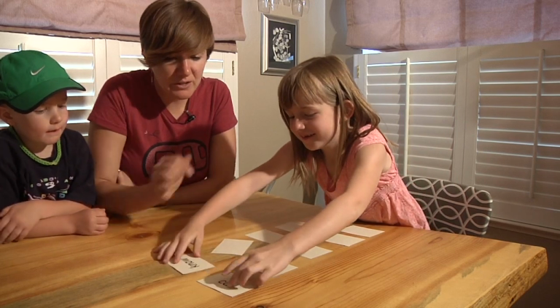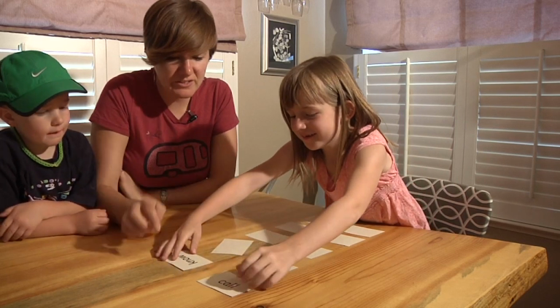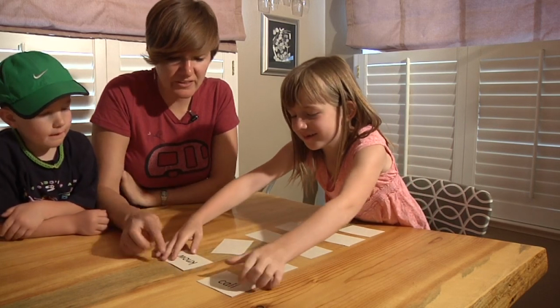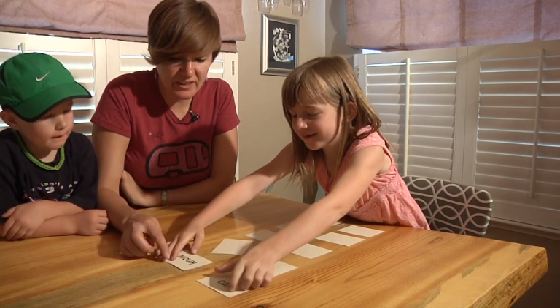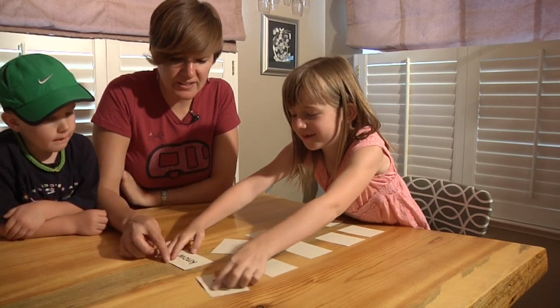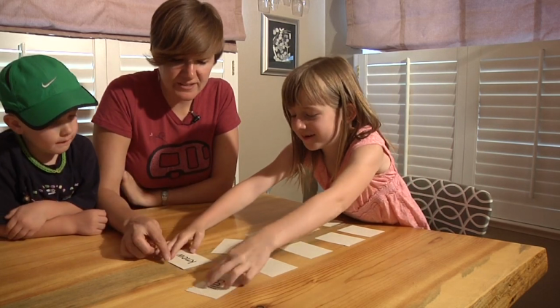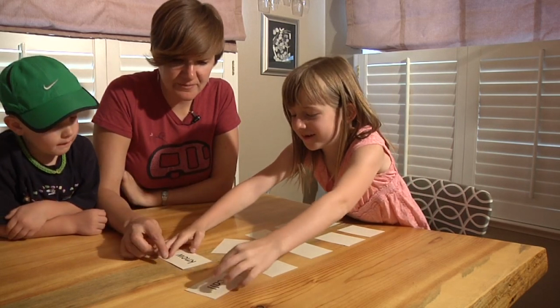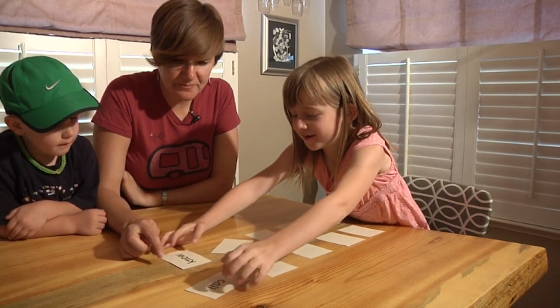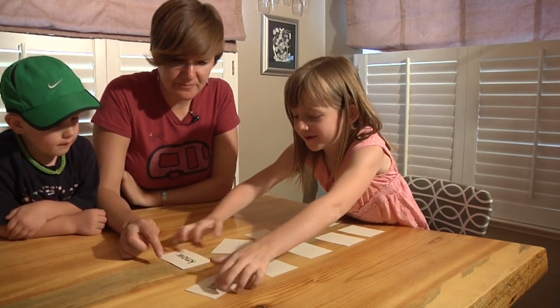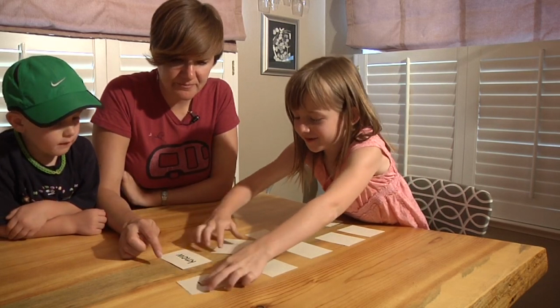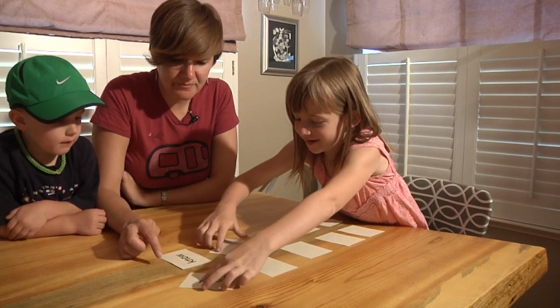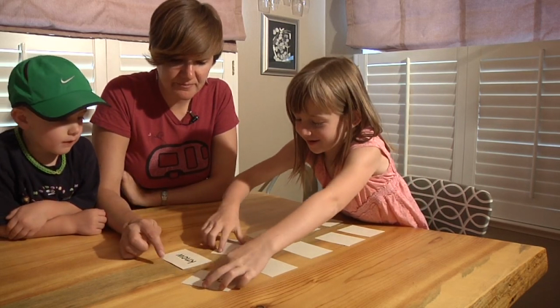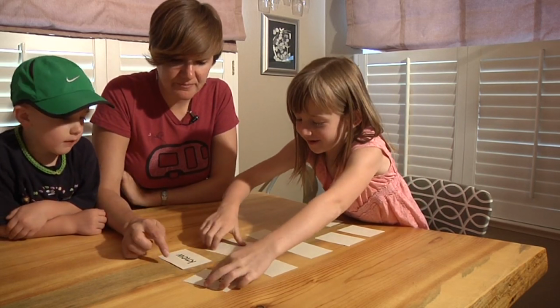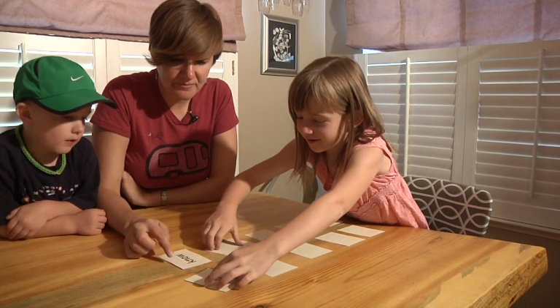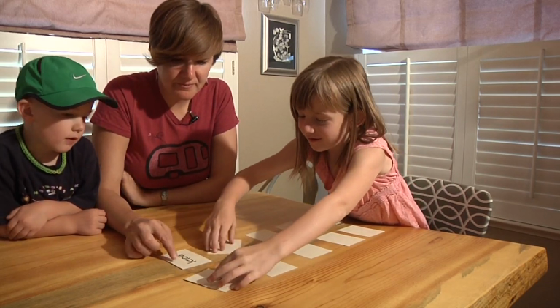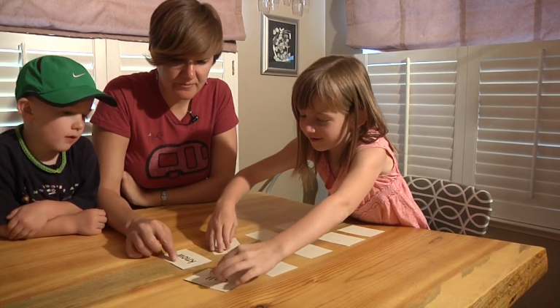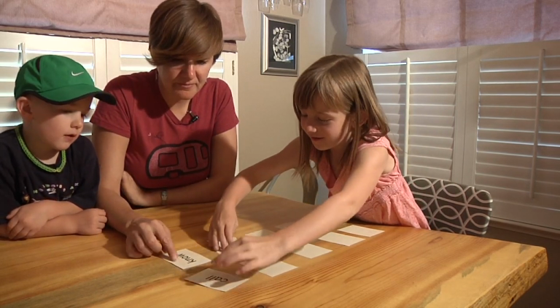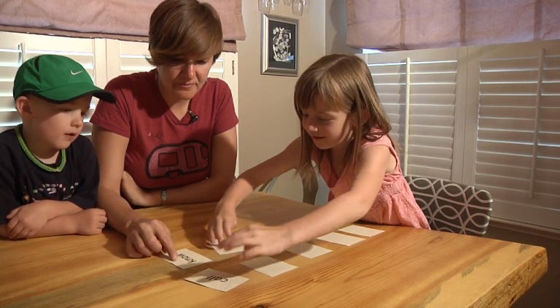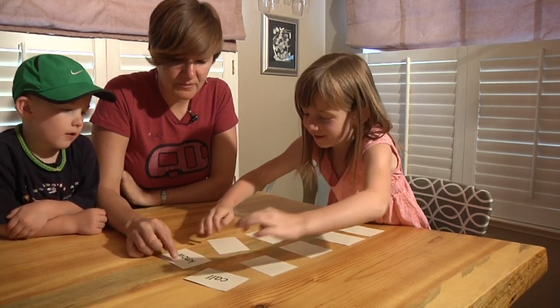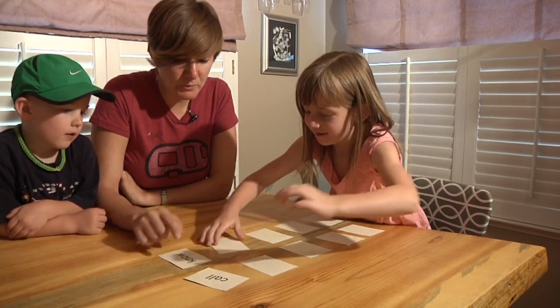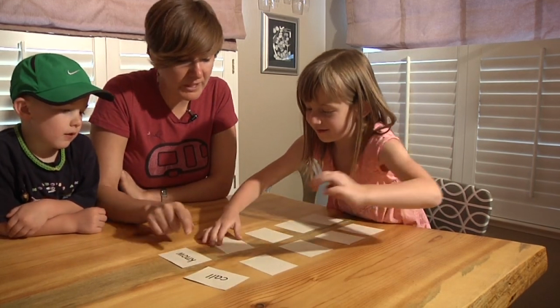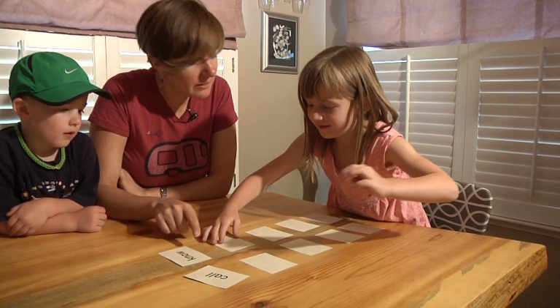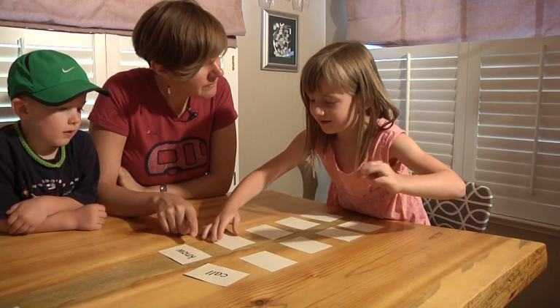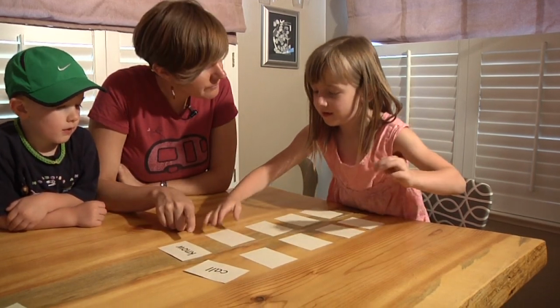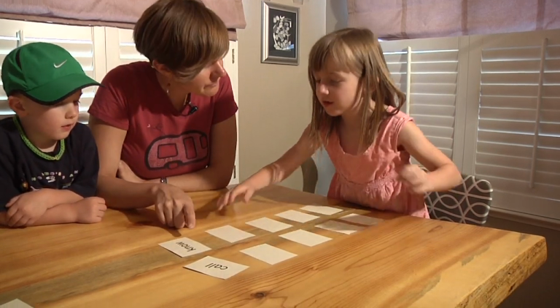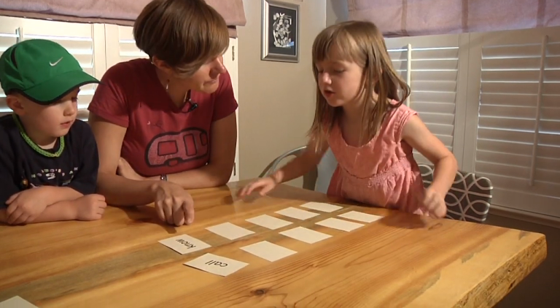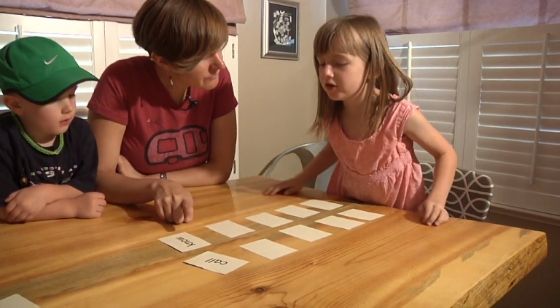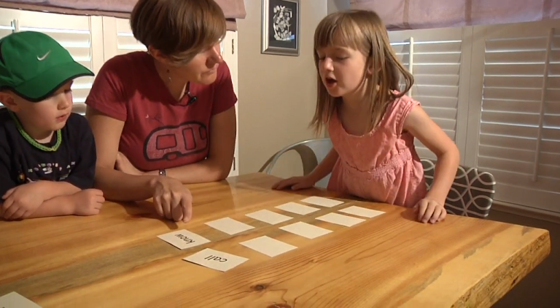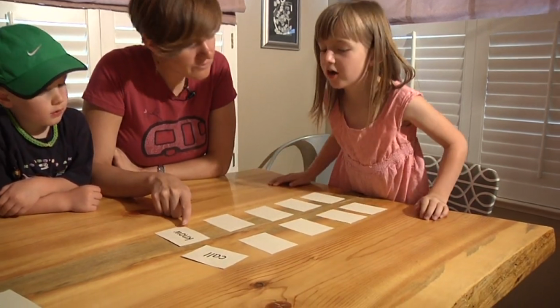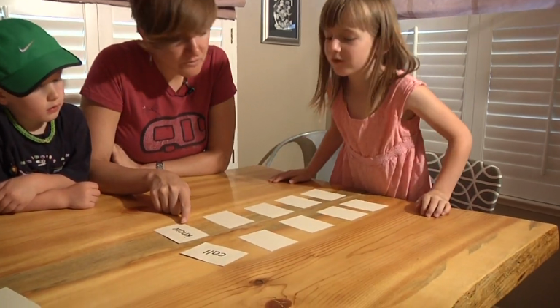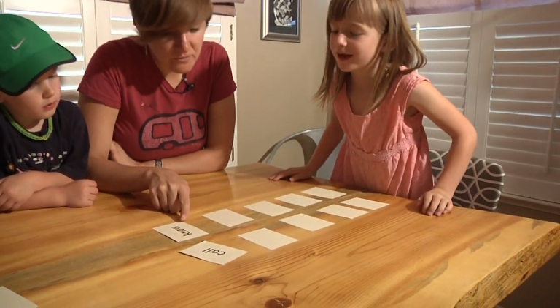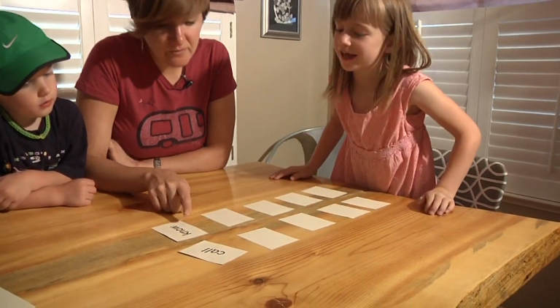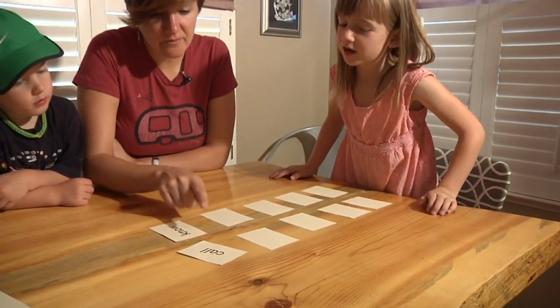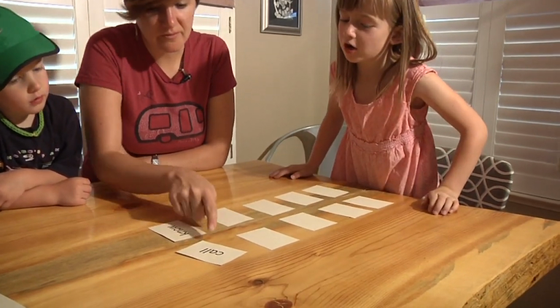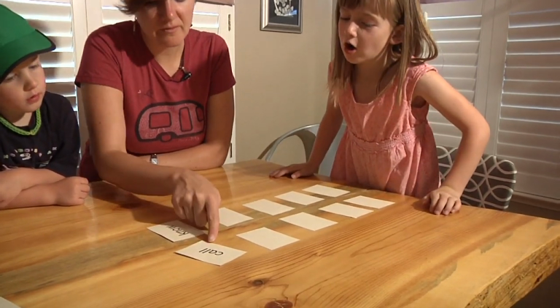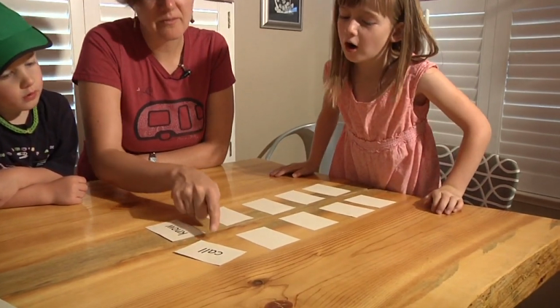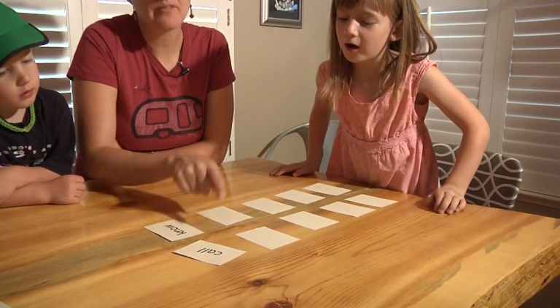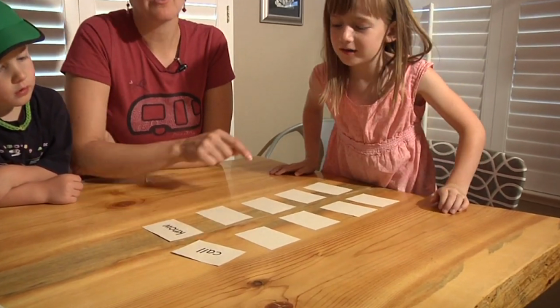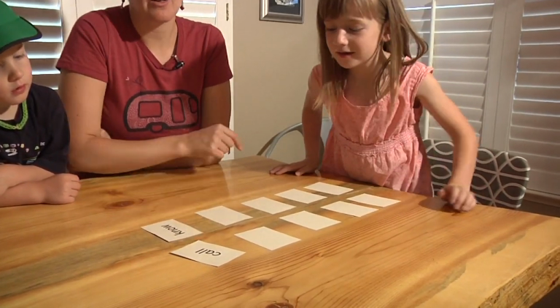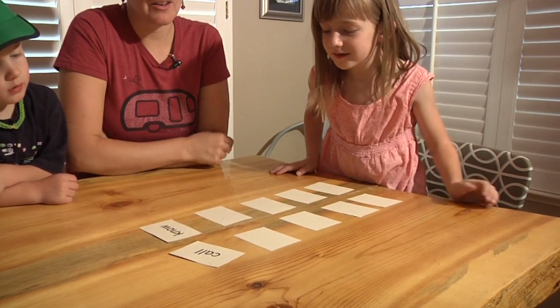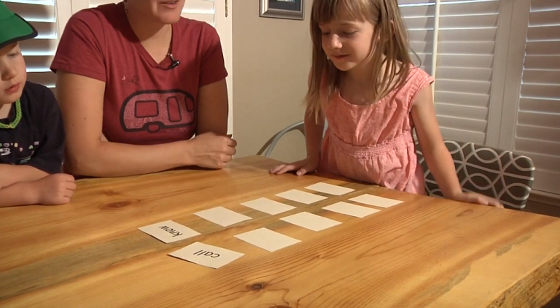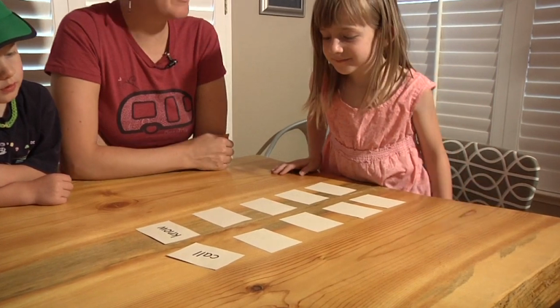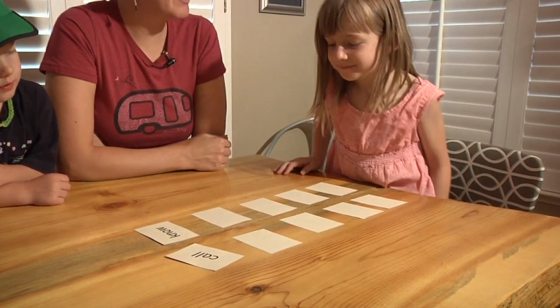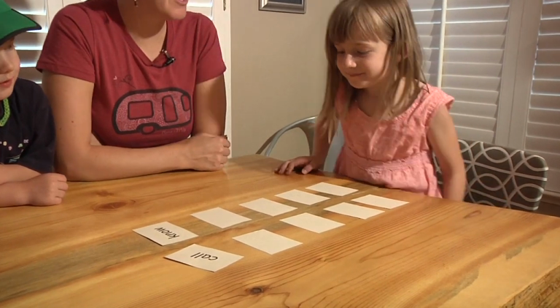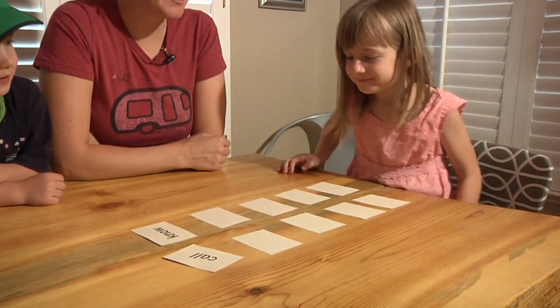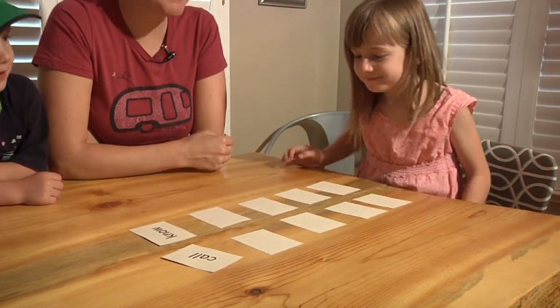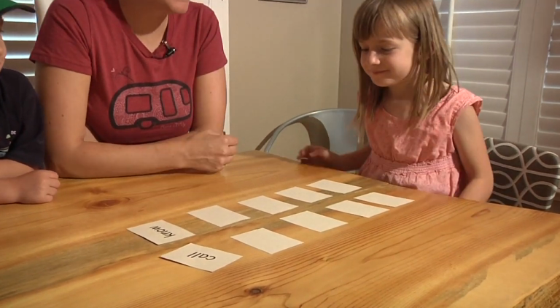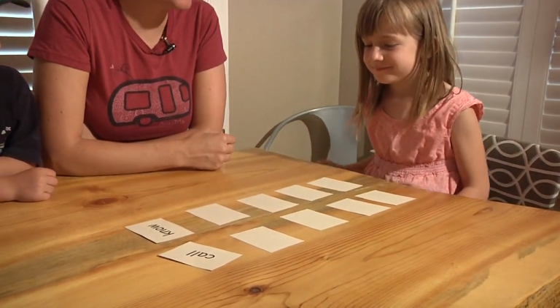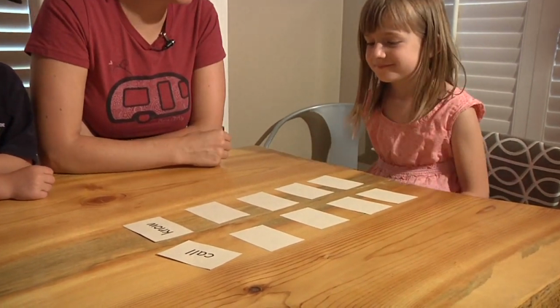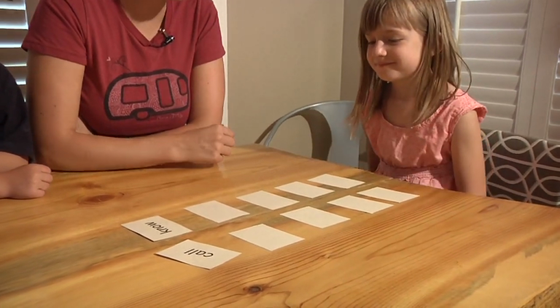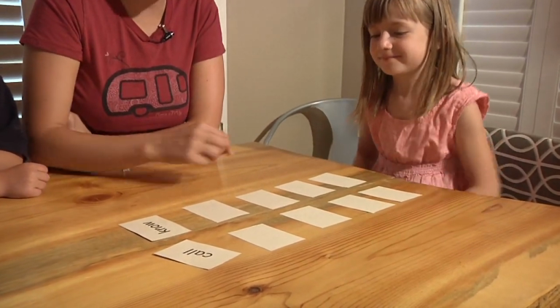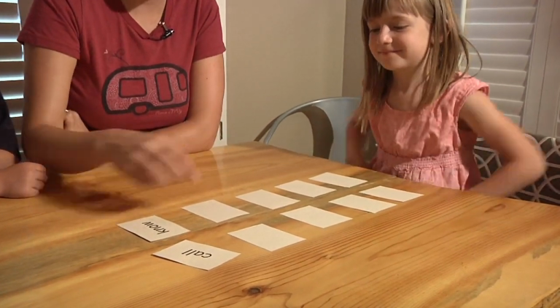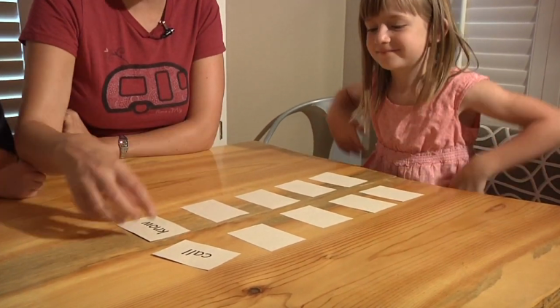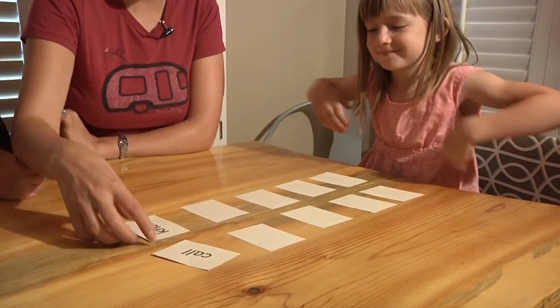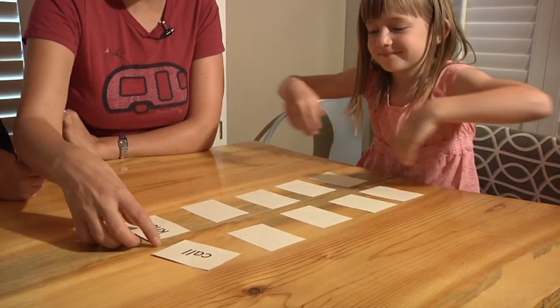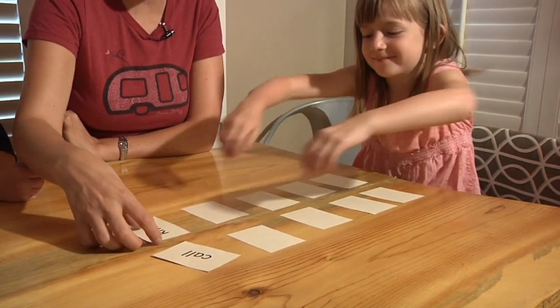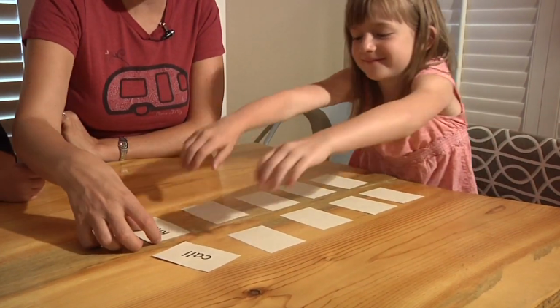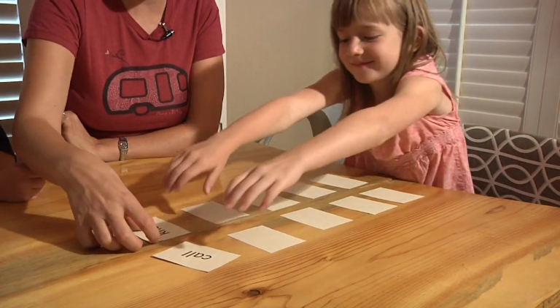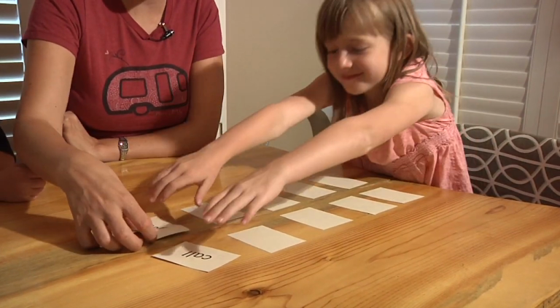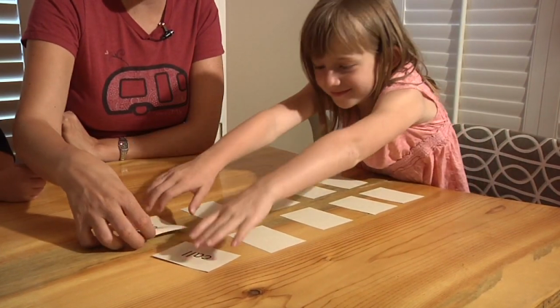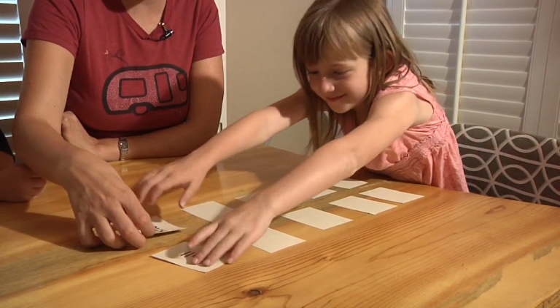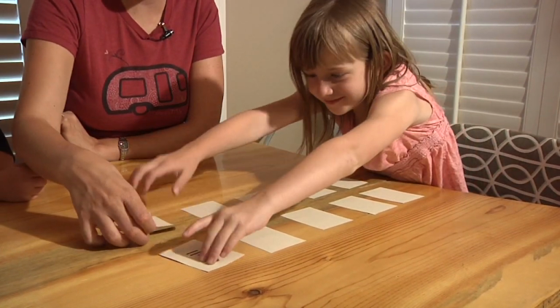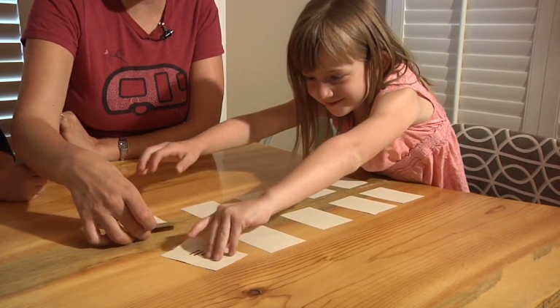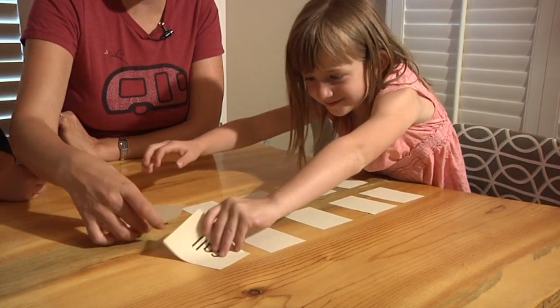What words are these? Know and call. Not a match — let's flip them back over.